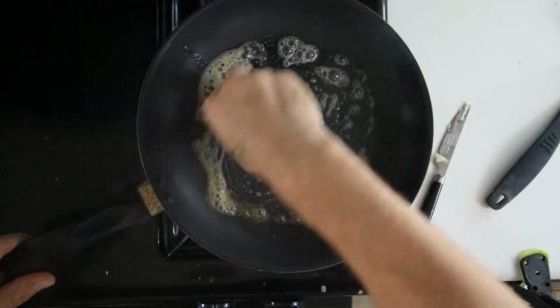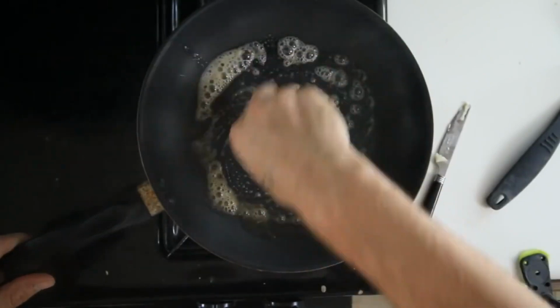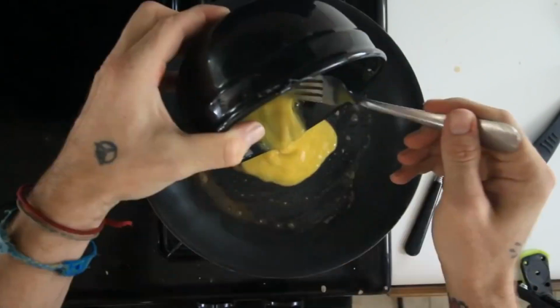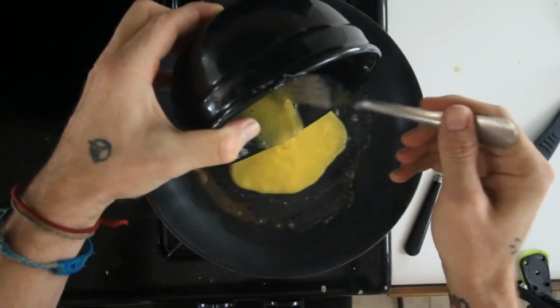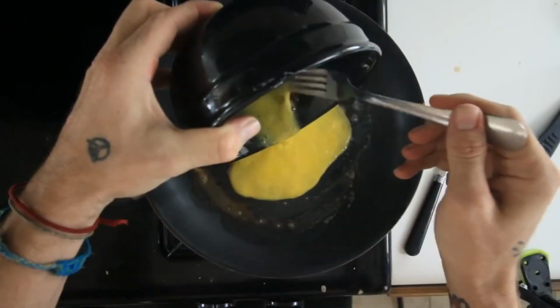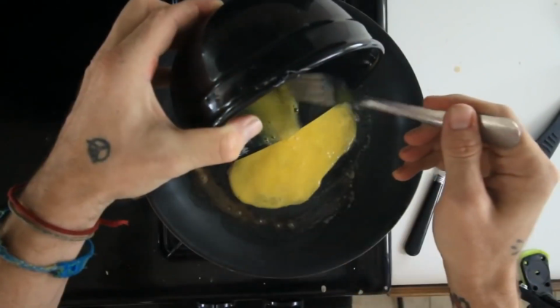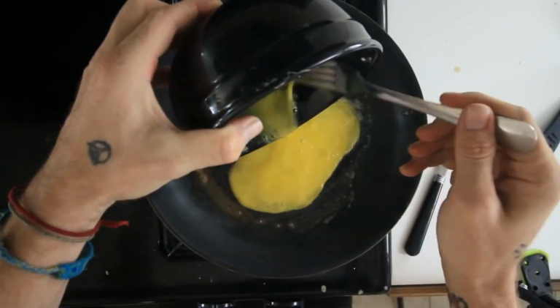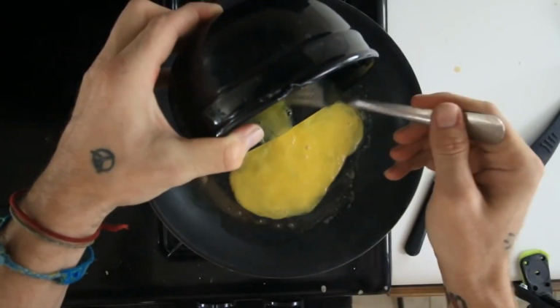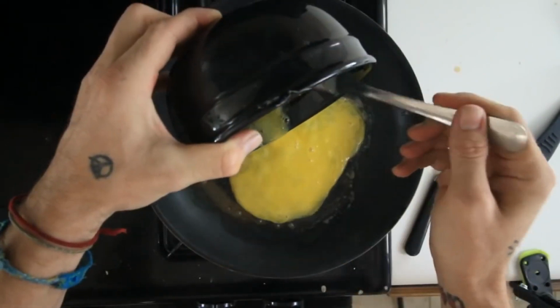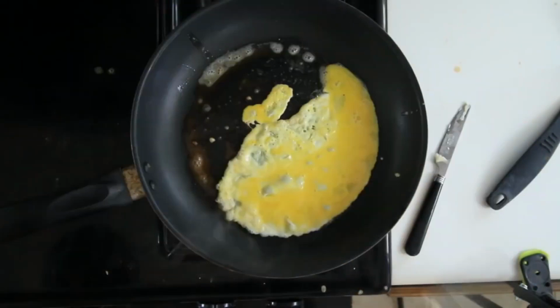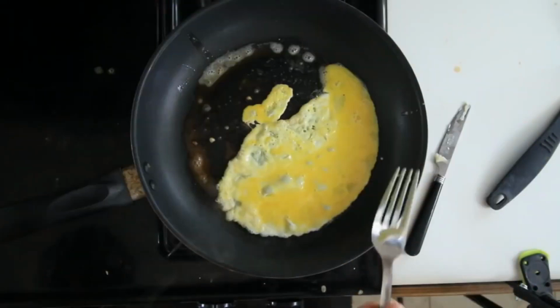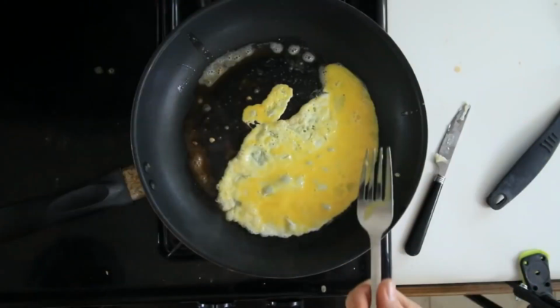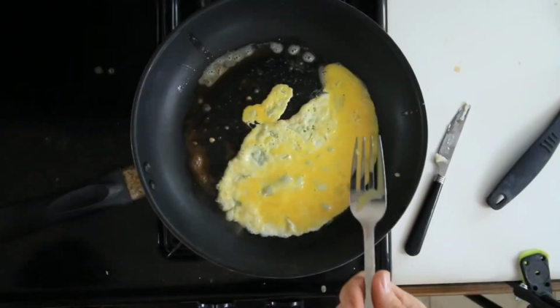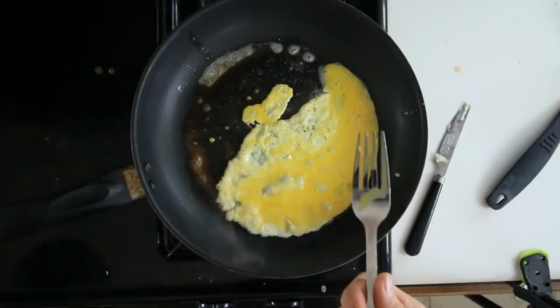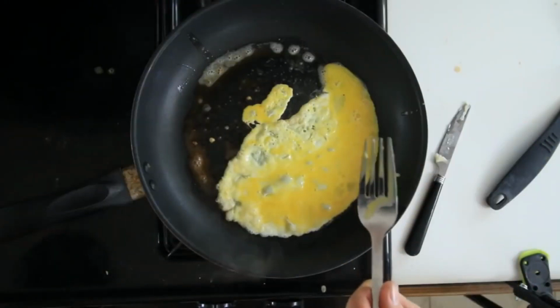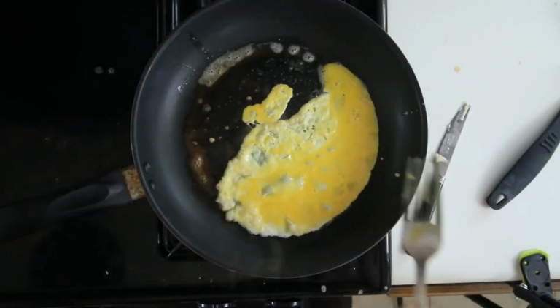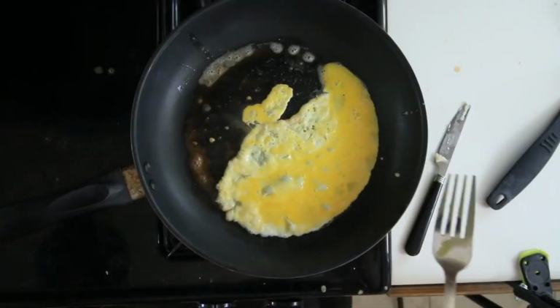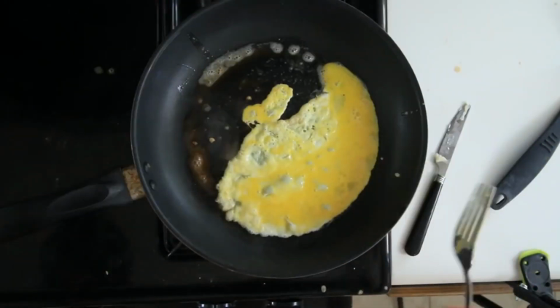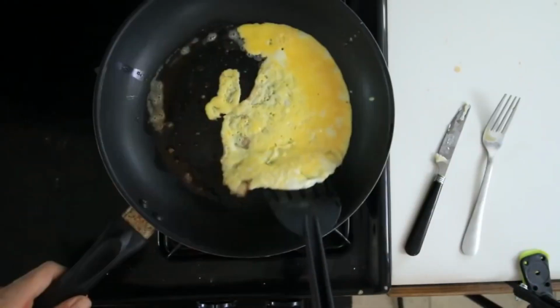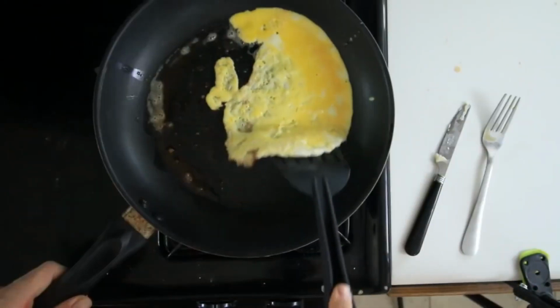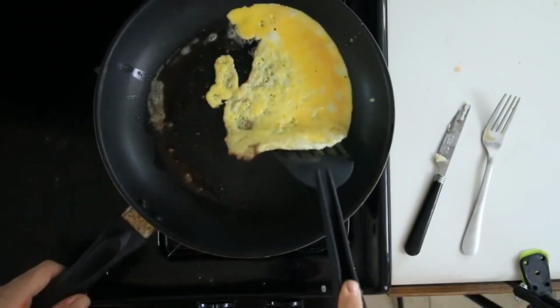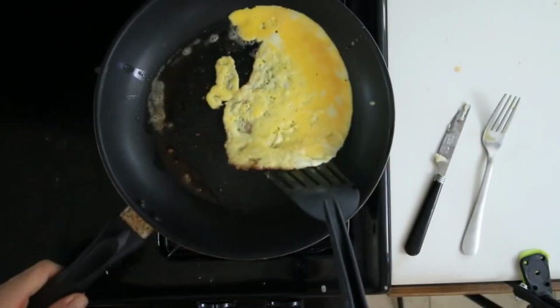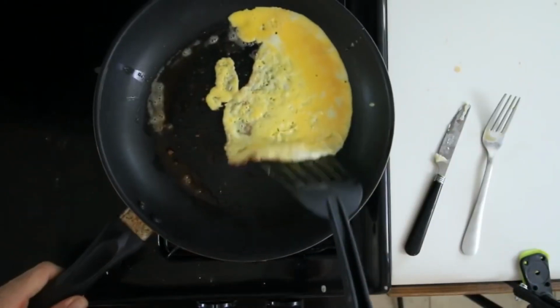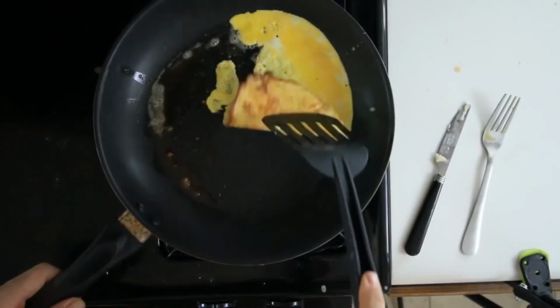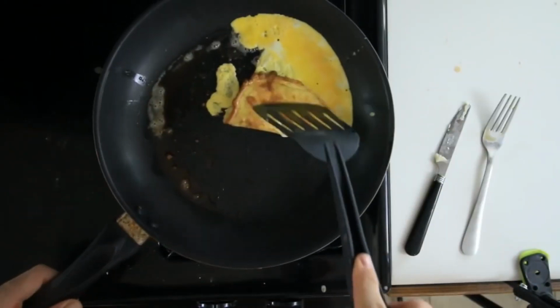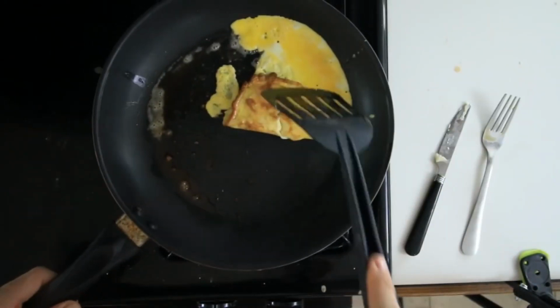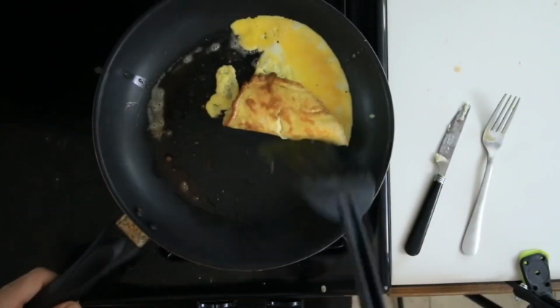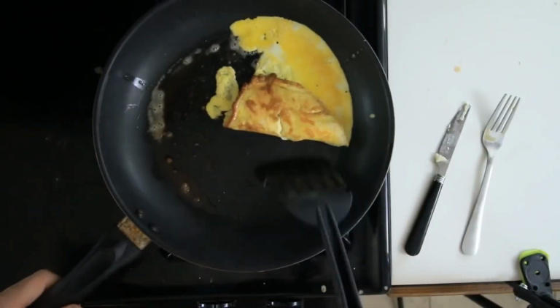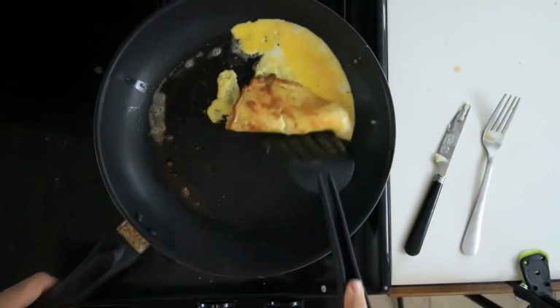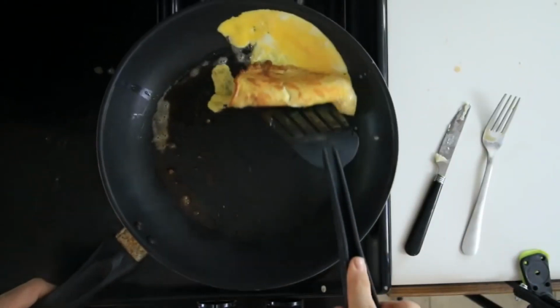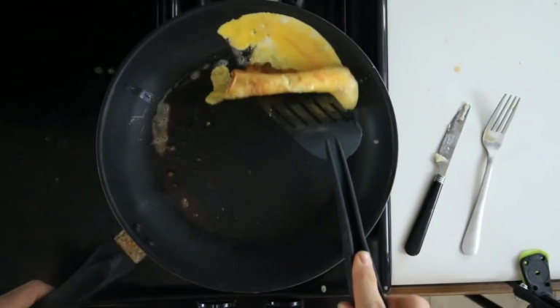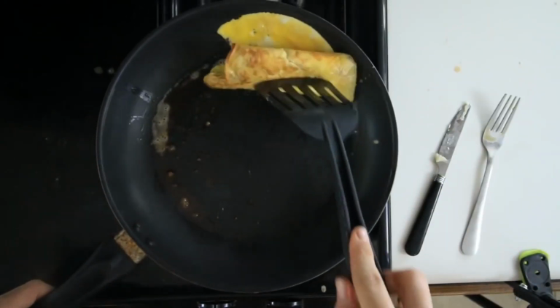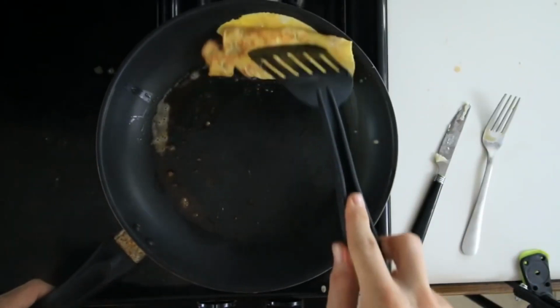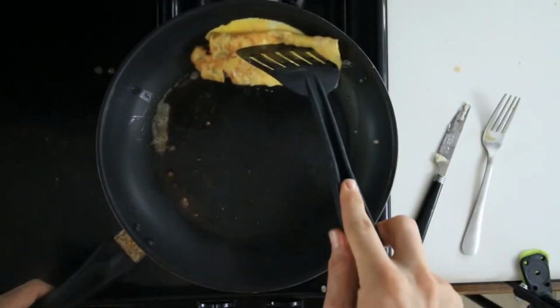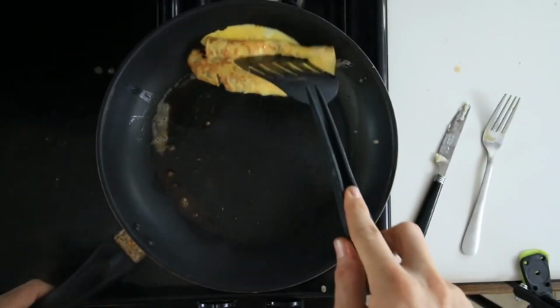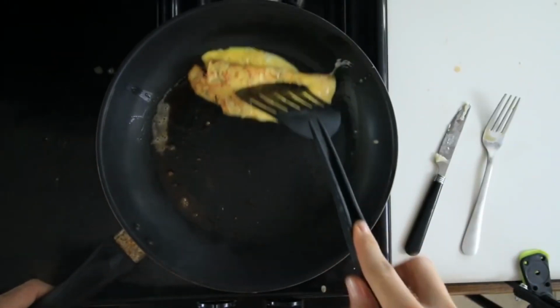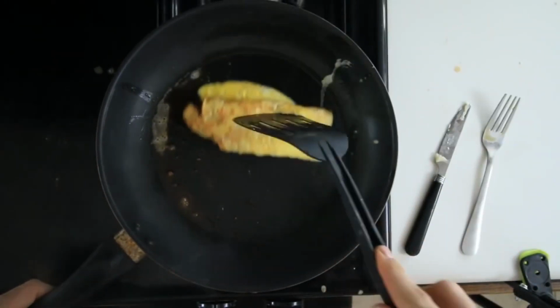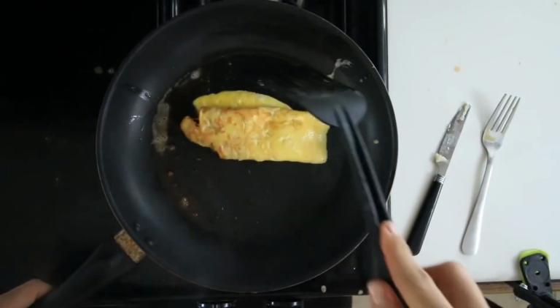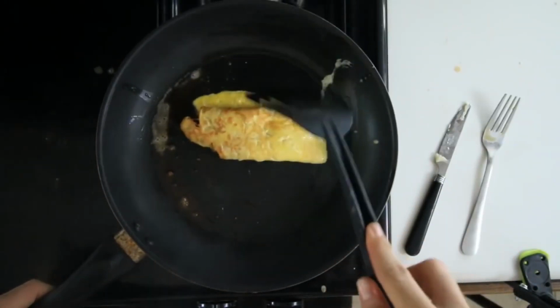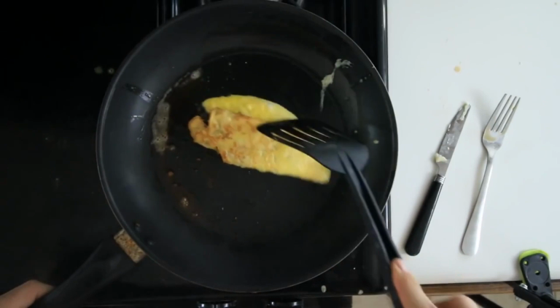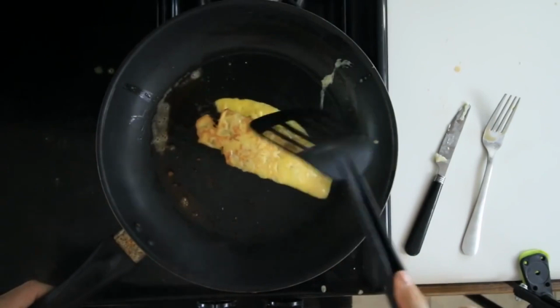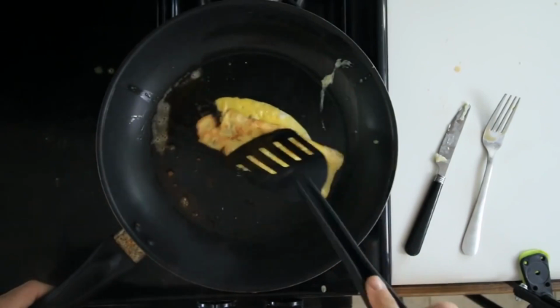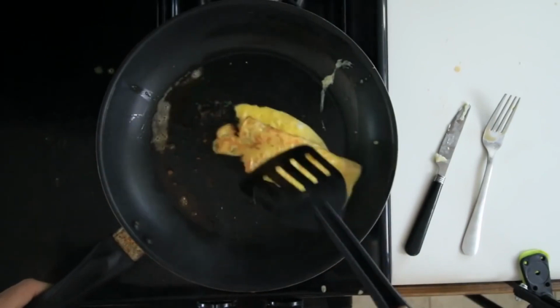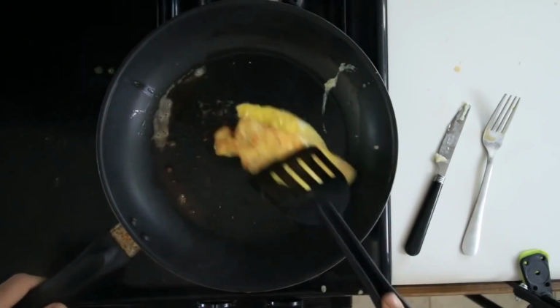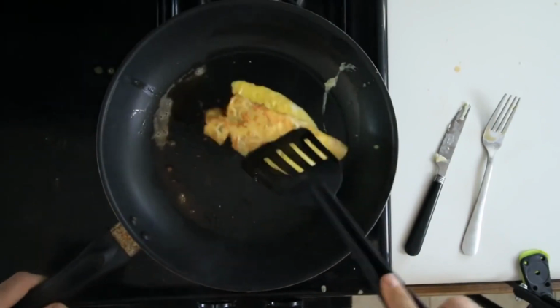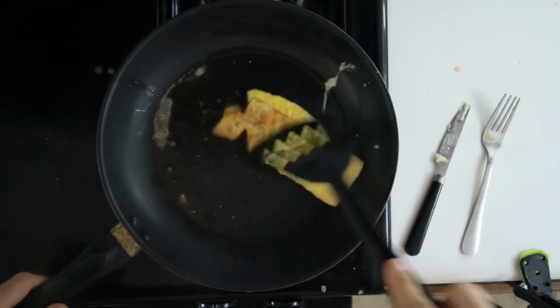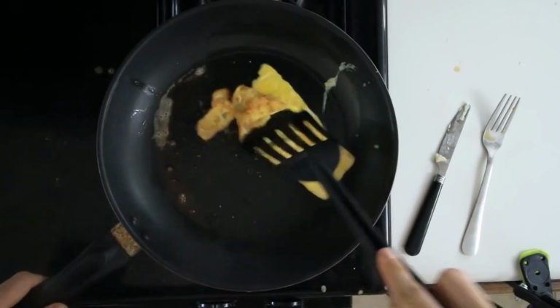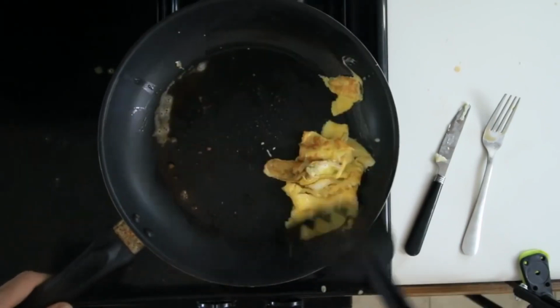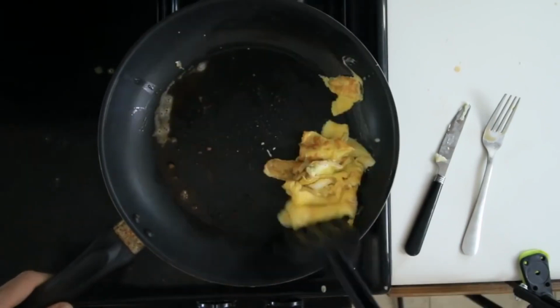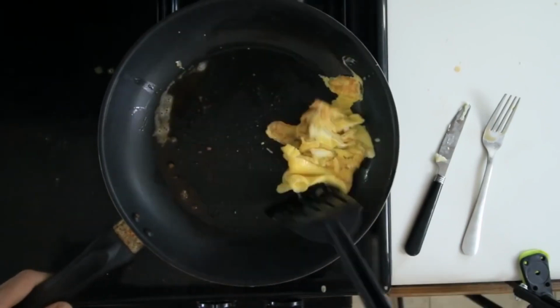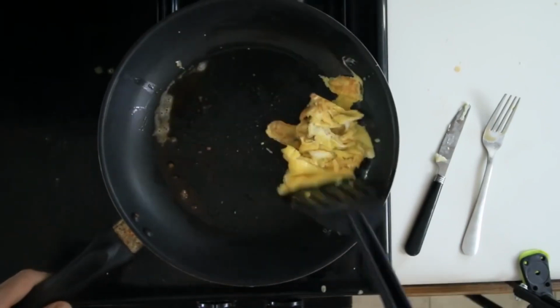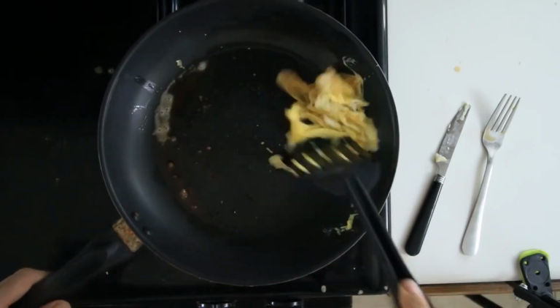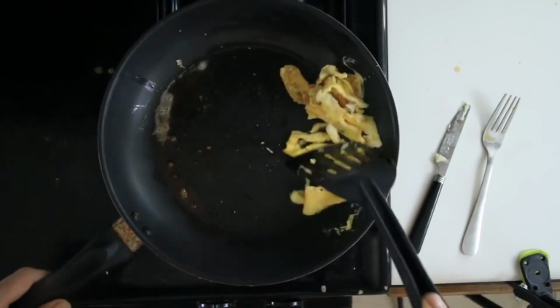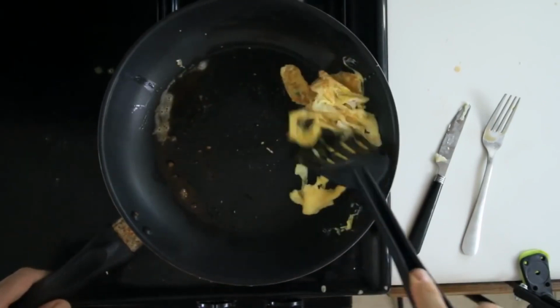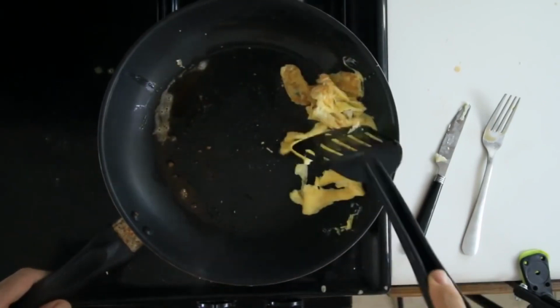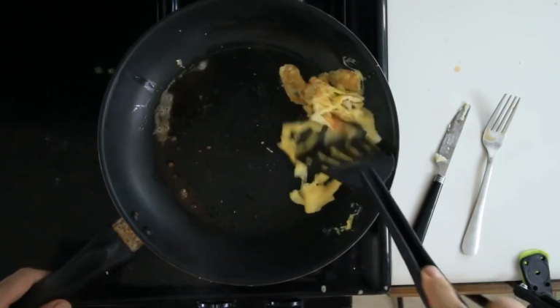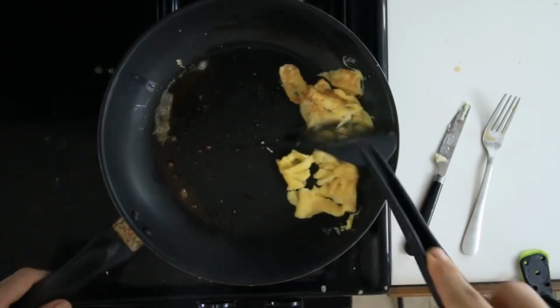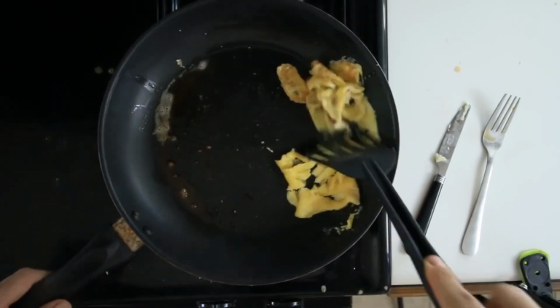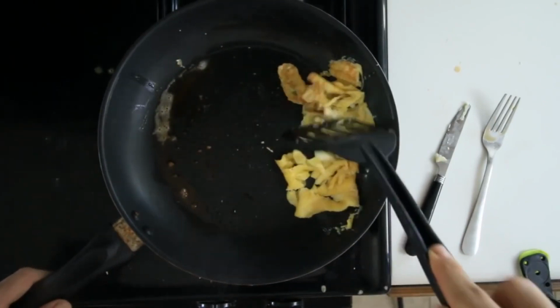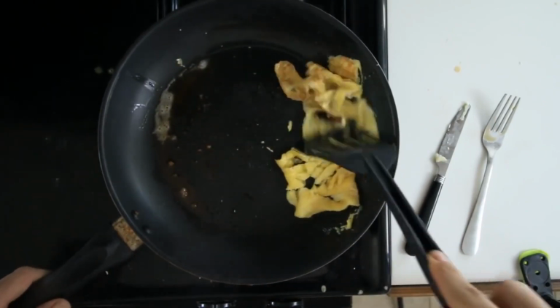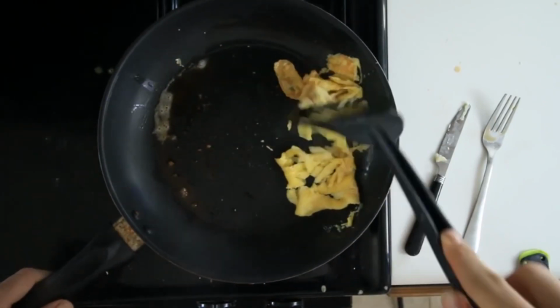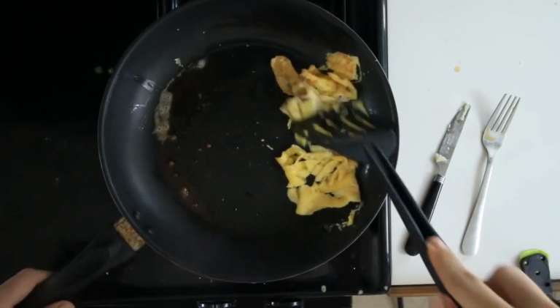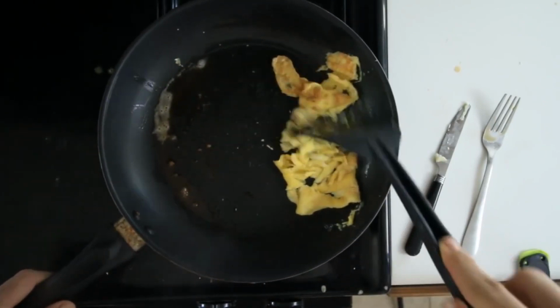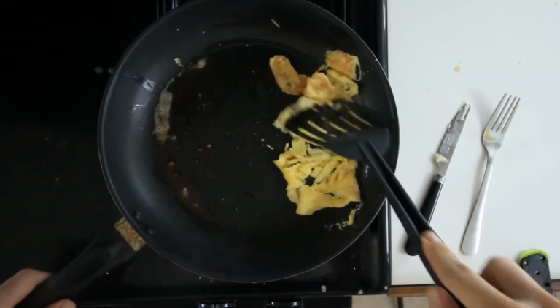Pour that in. Let that sit for a second. Then go ahead and — I think I might have left it on too long. And then just kind of scramble it like that.